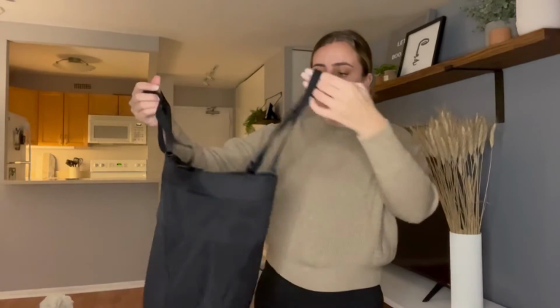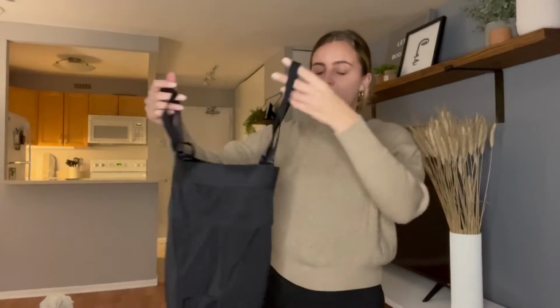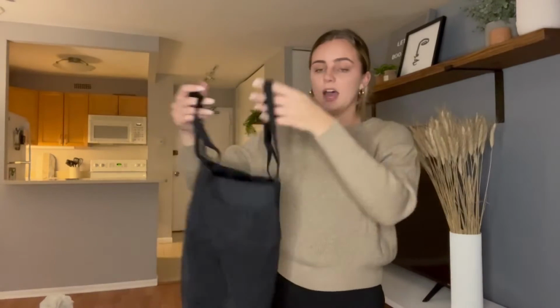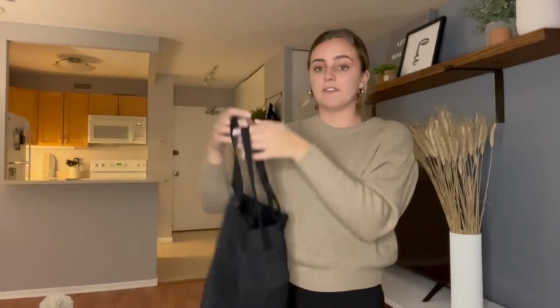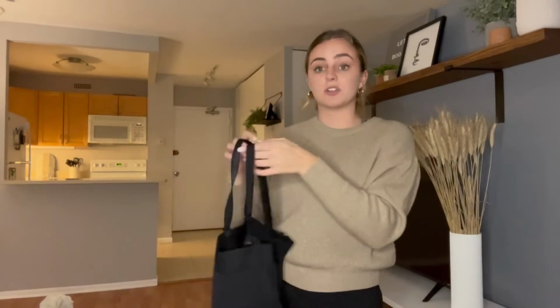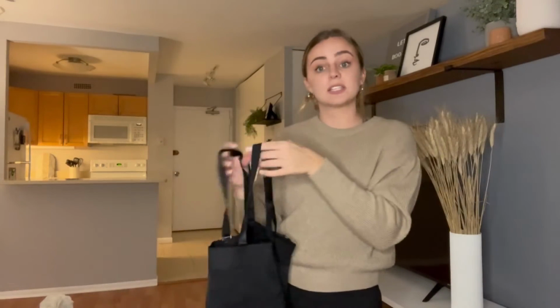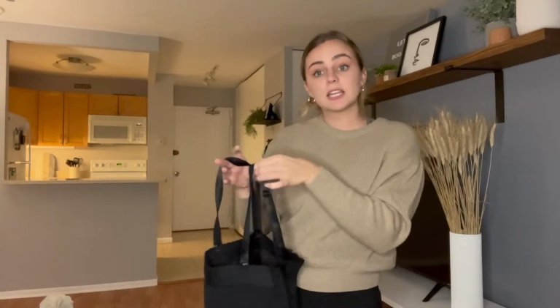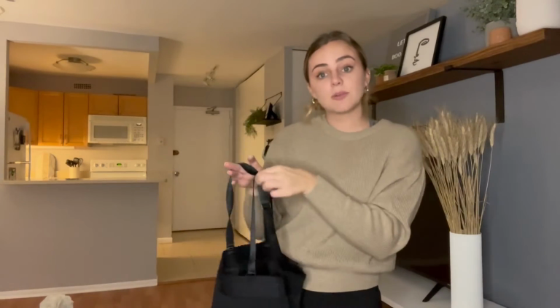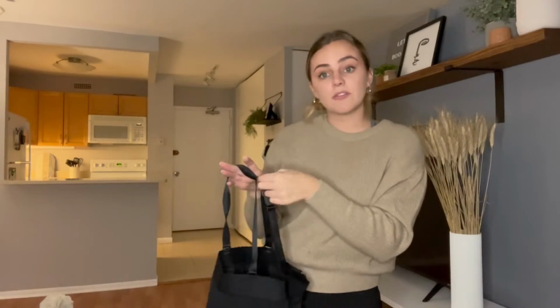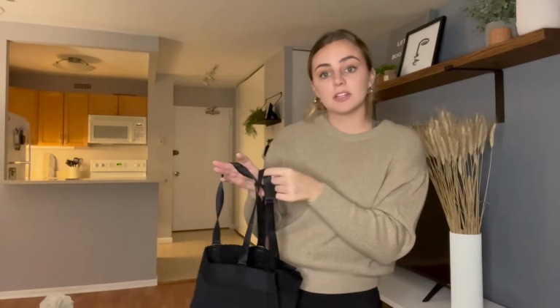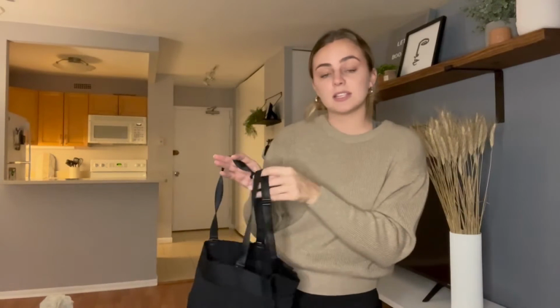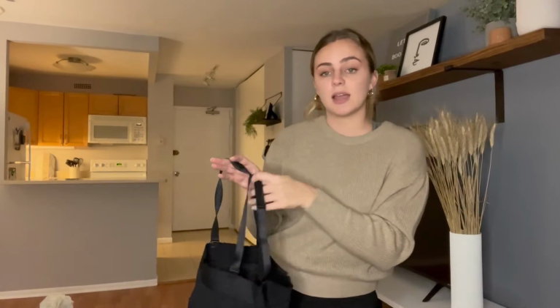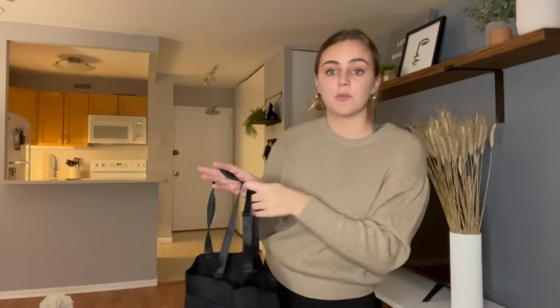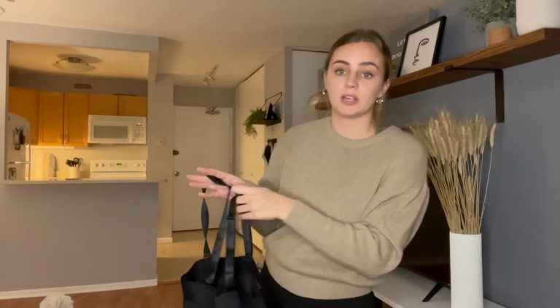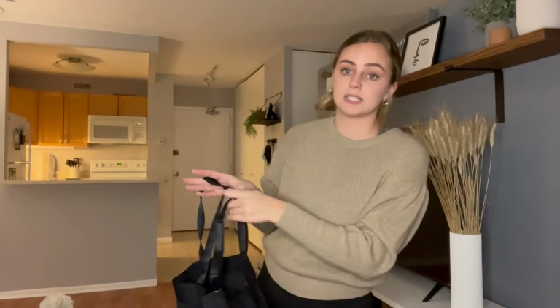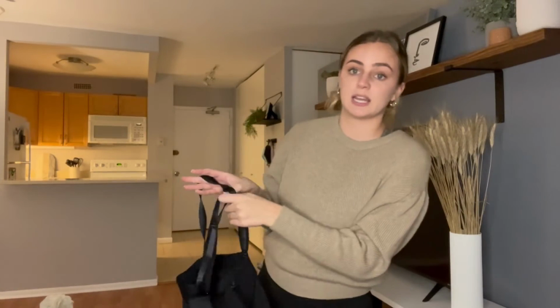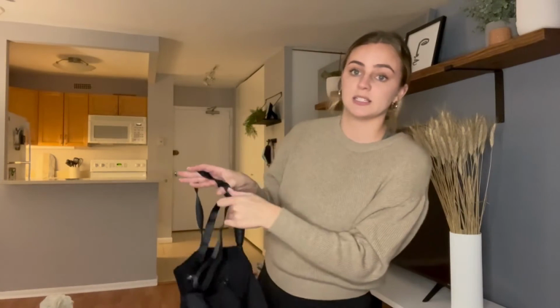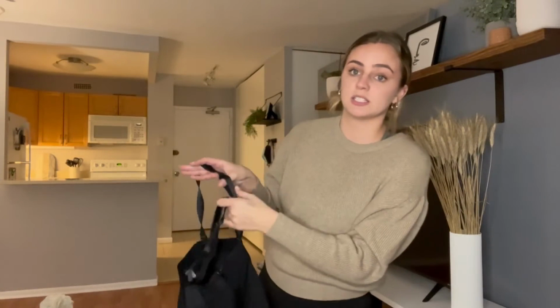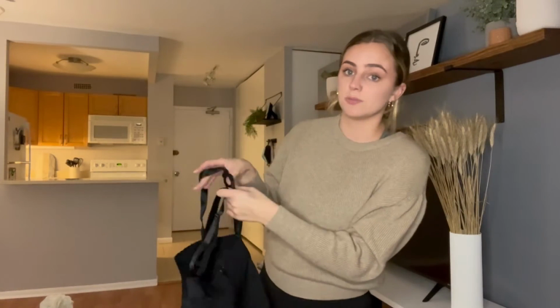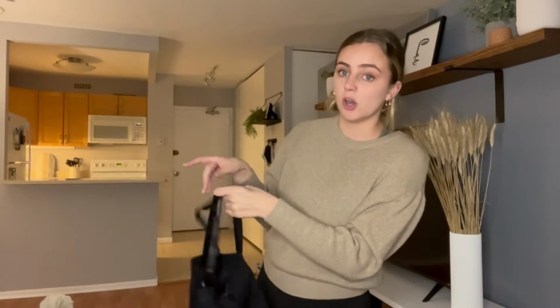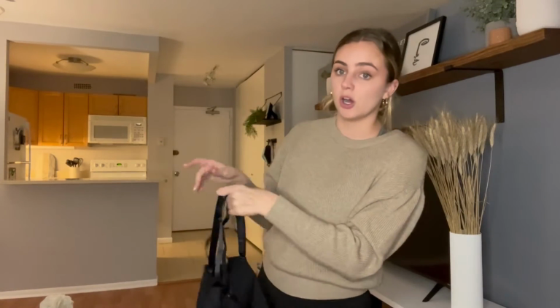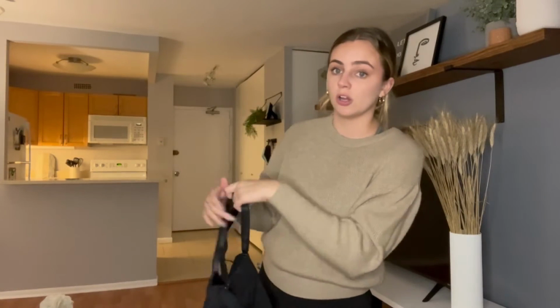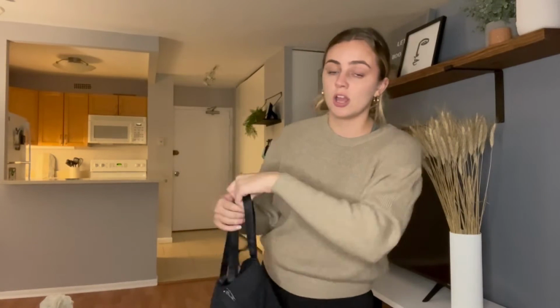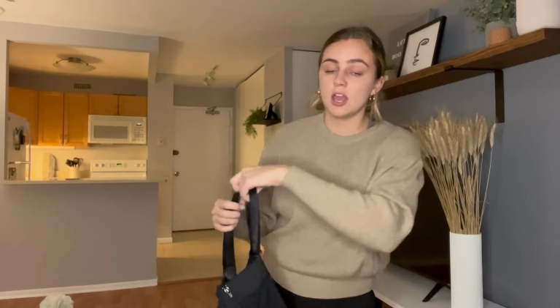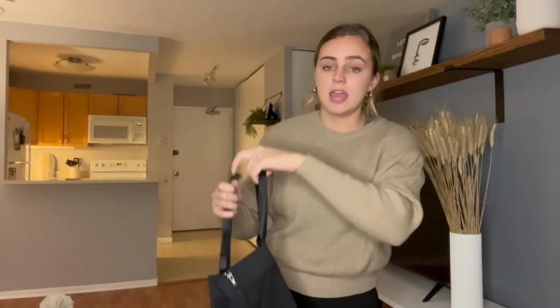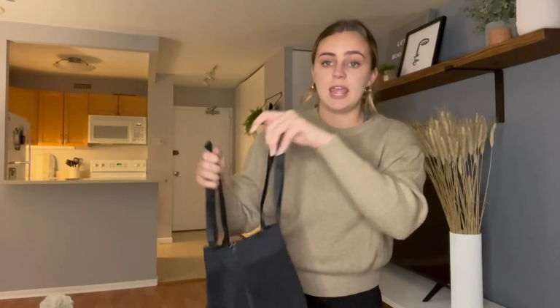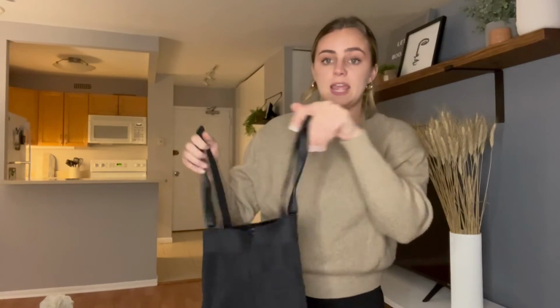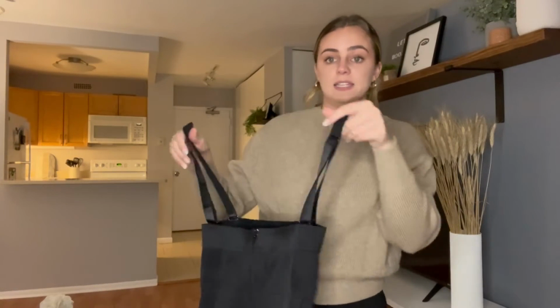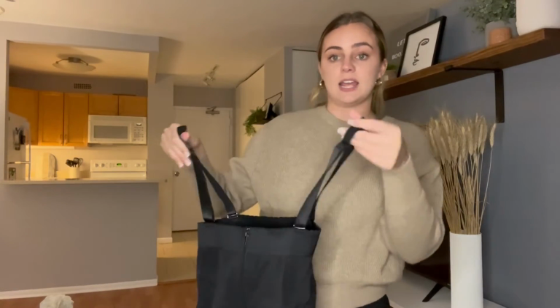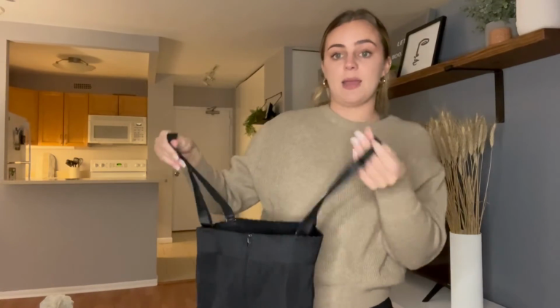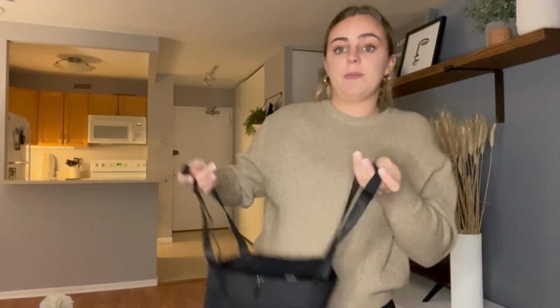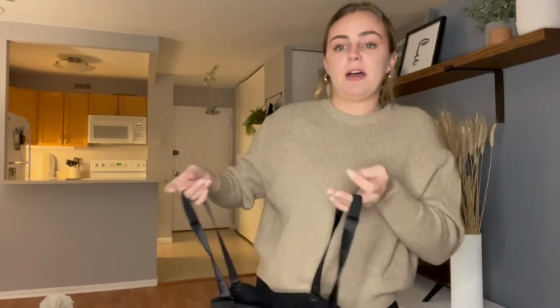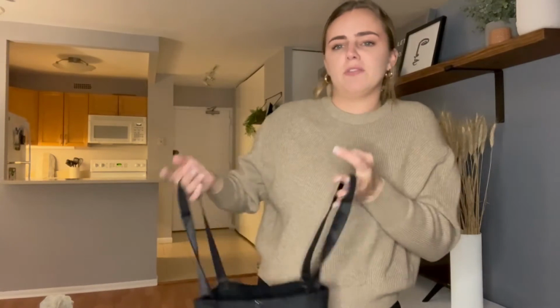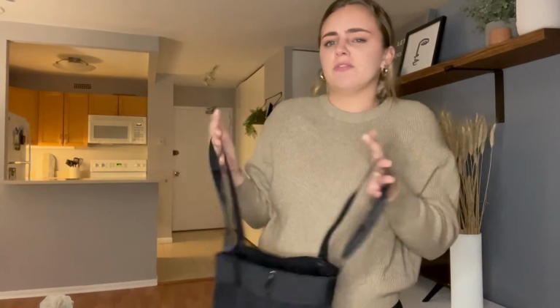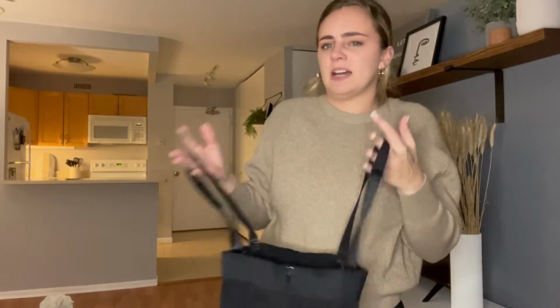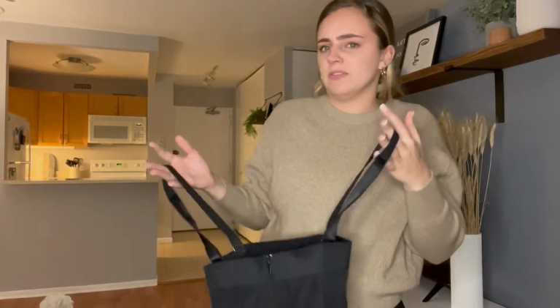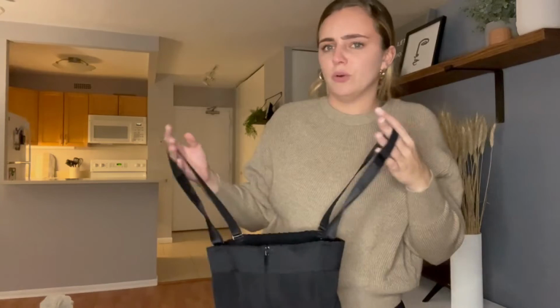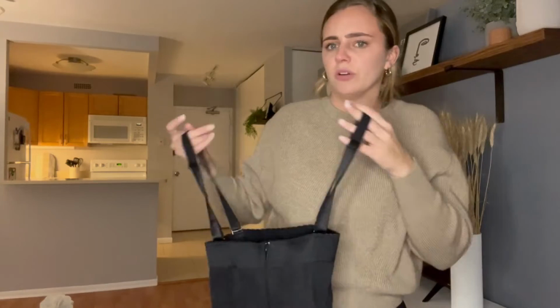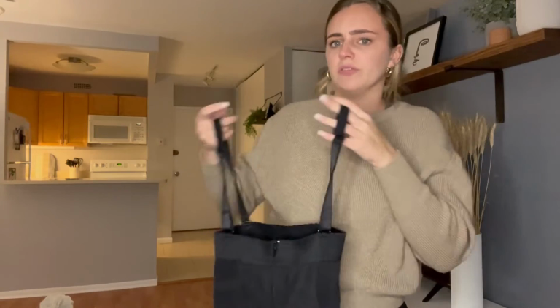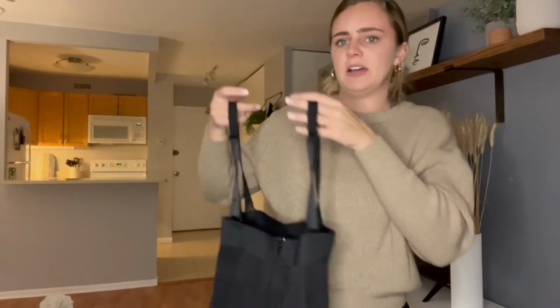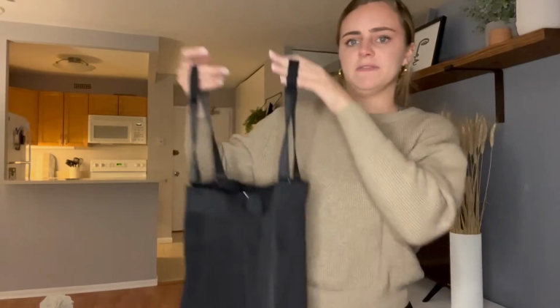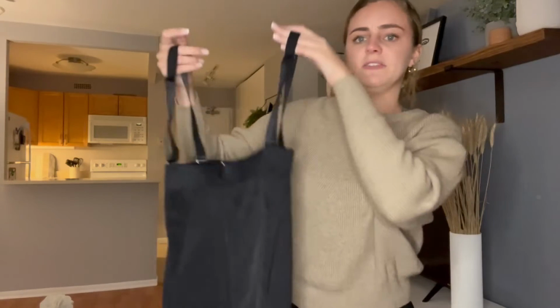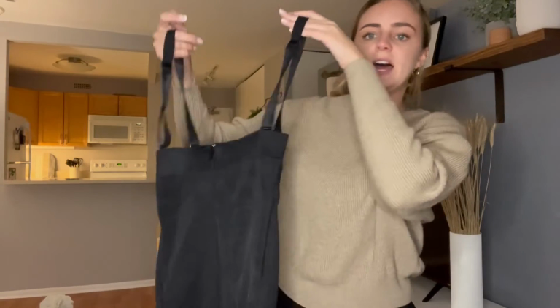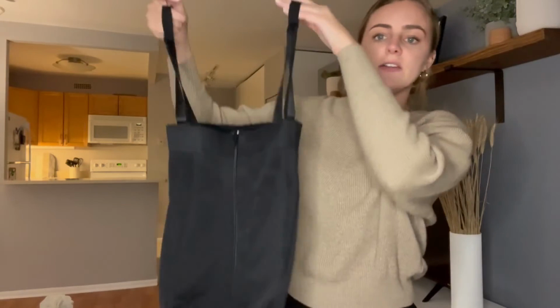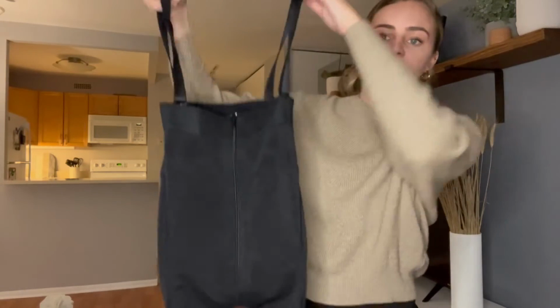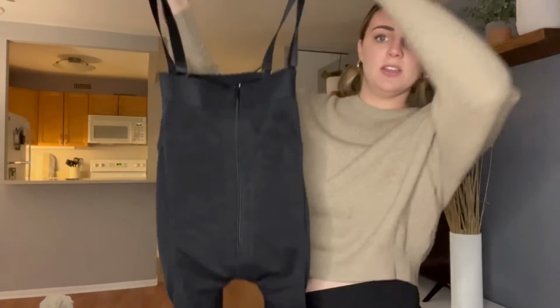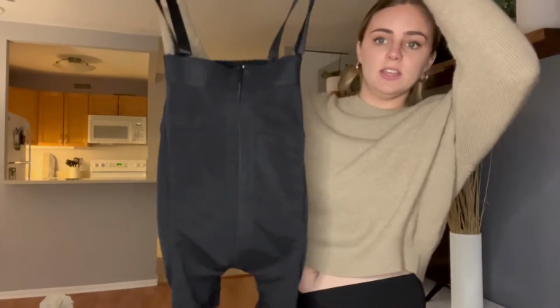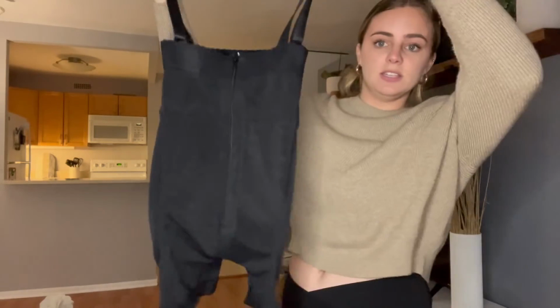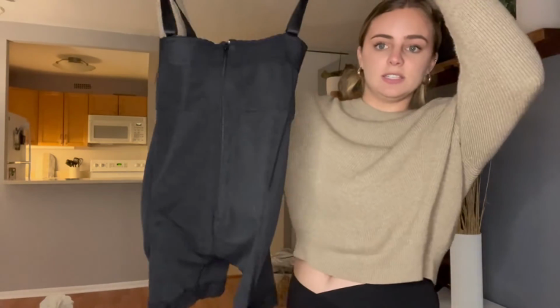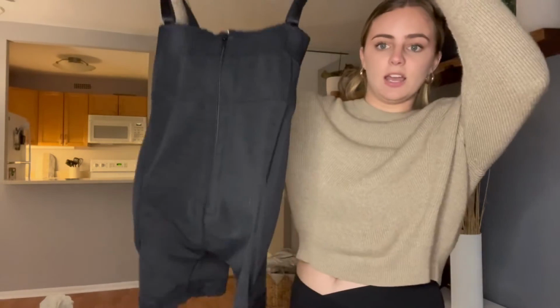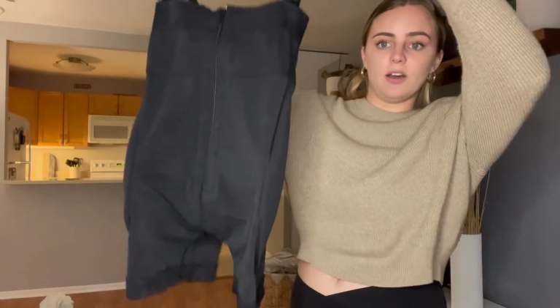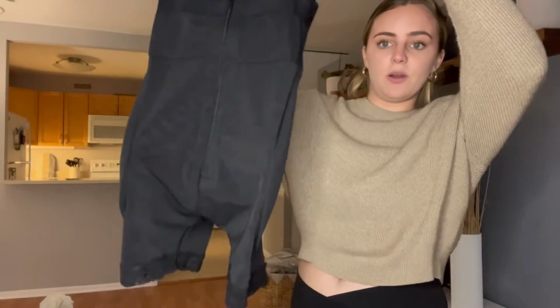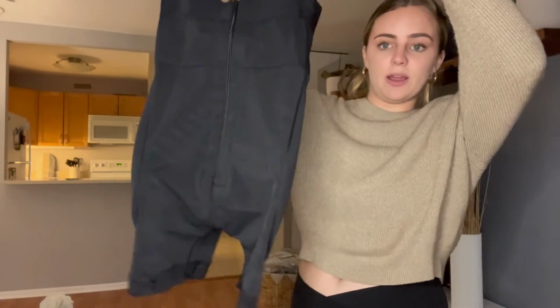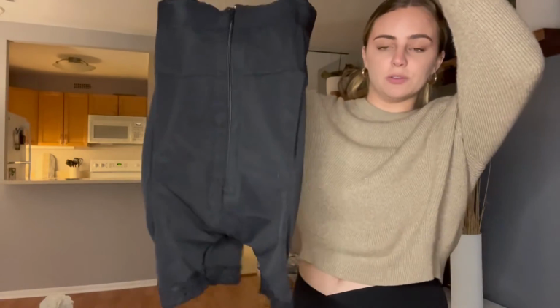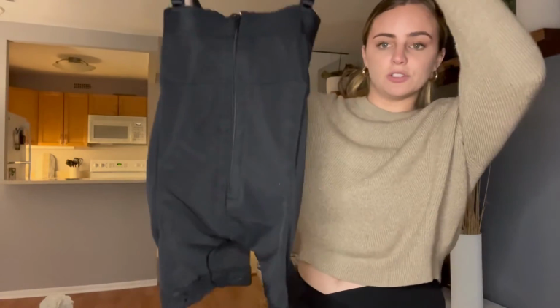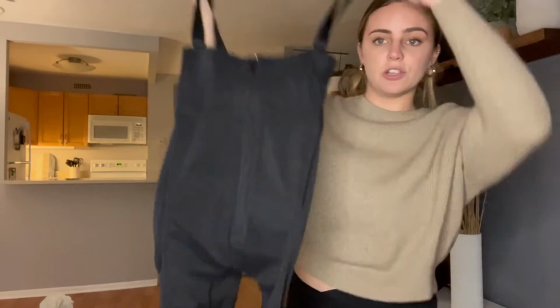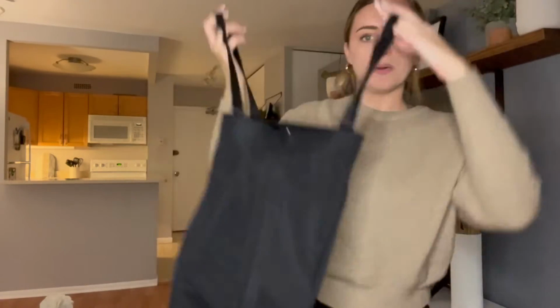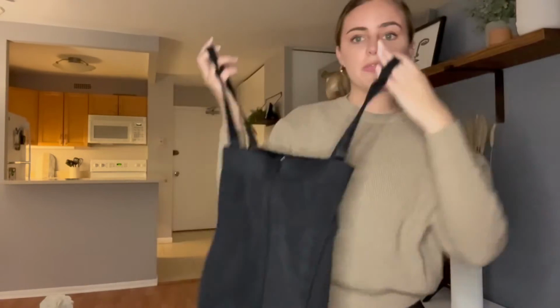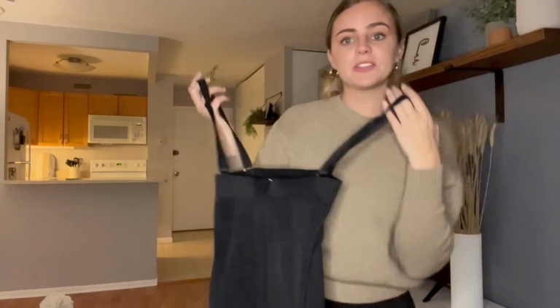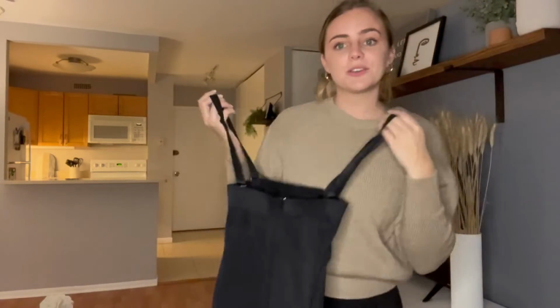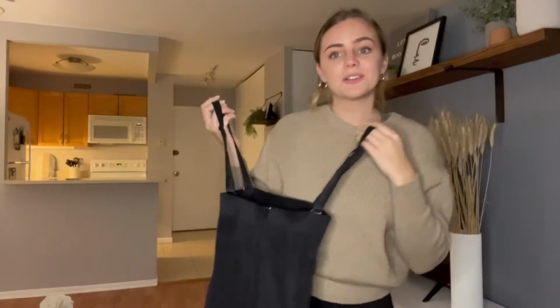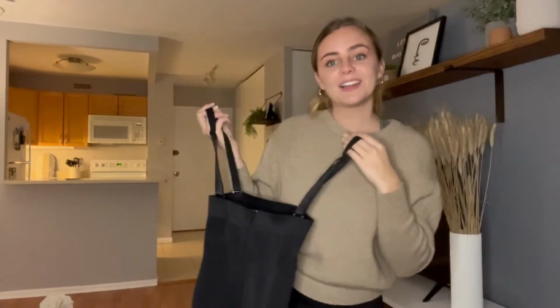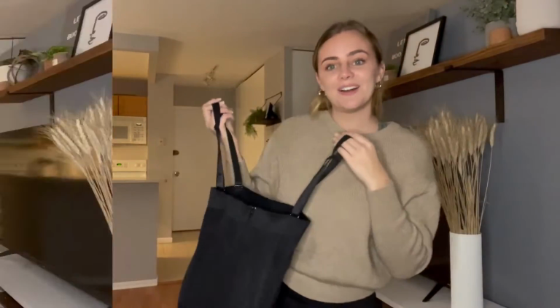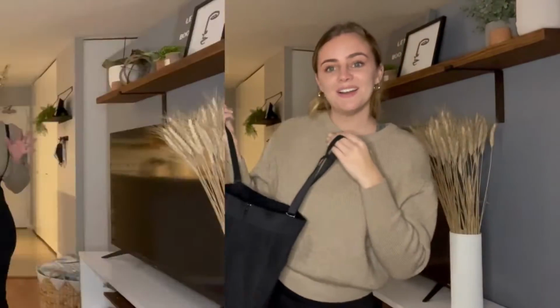For size reference, I'm wearing a size small and I'm about five four or five five. So I will show you what these look like on.